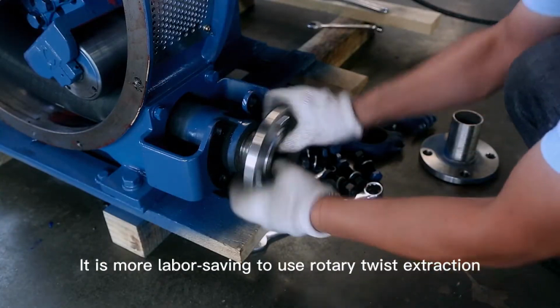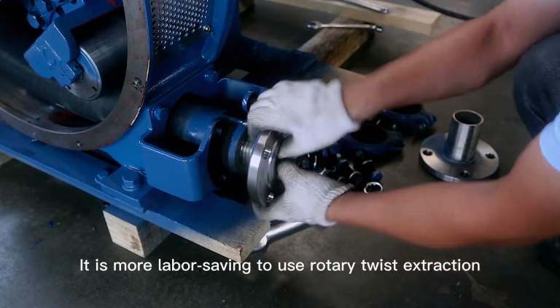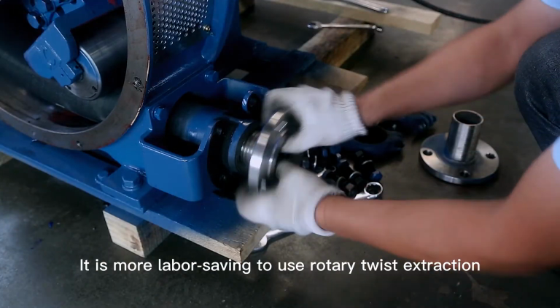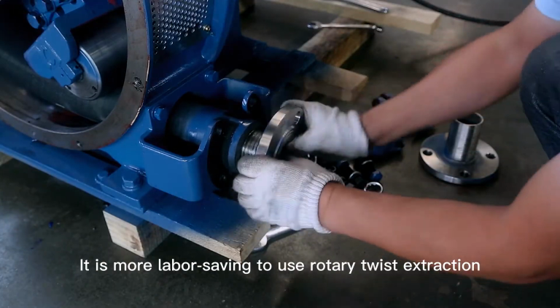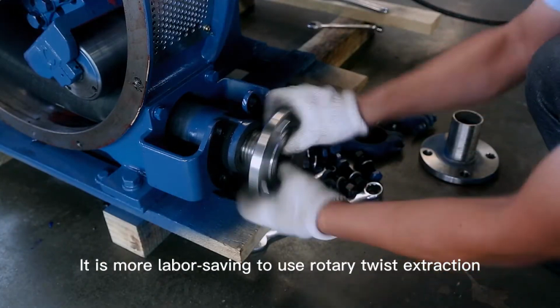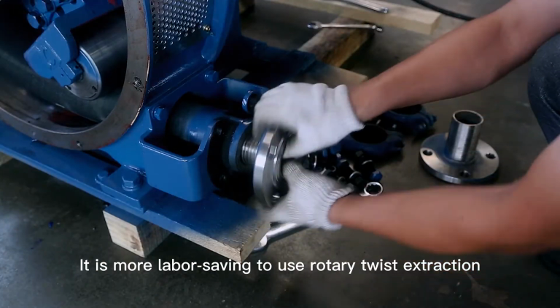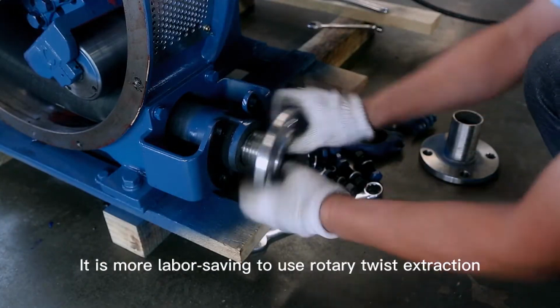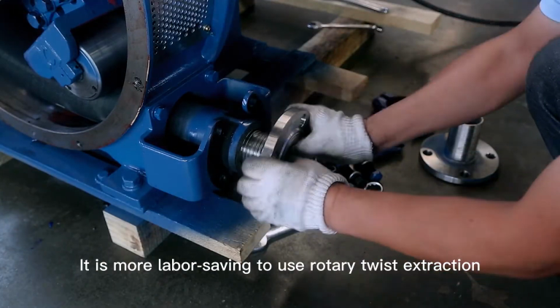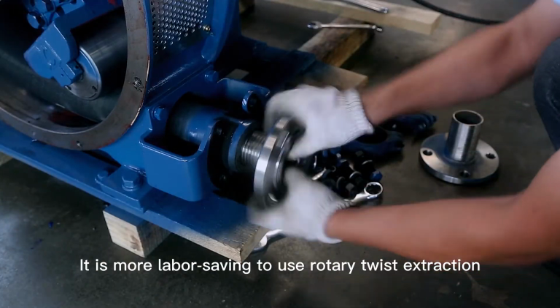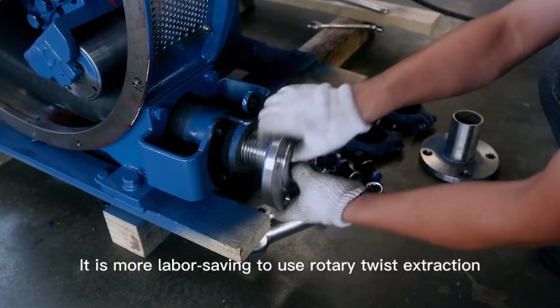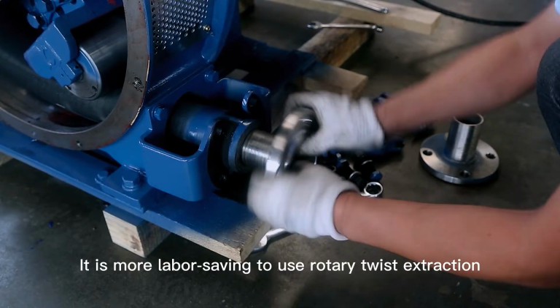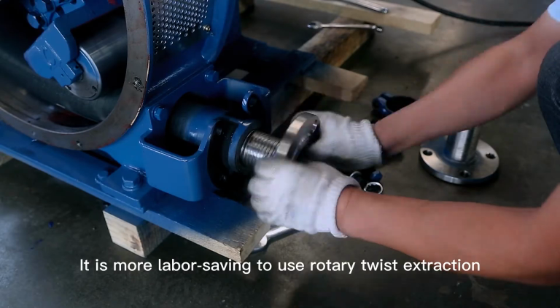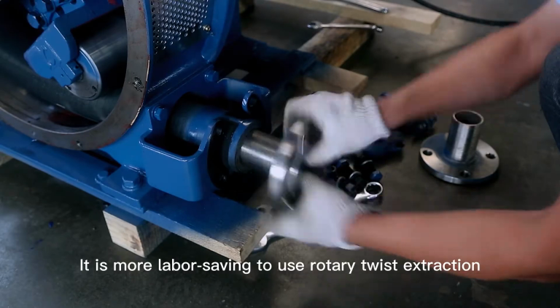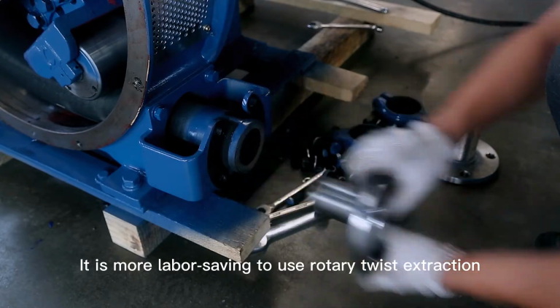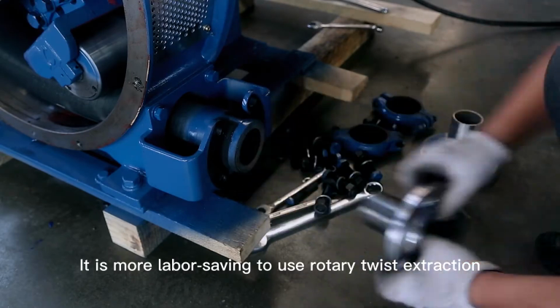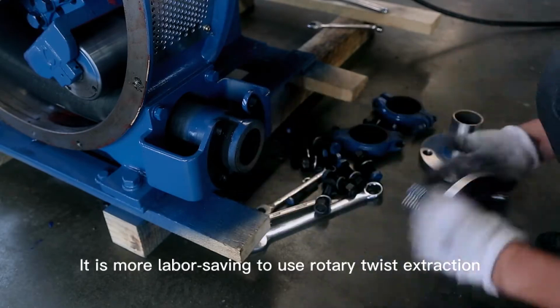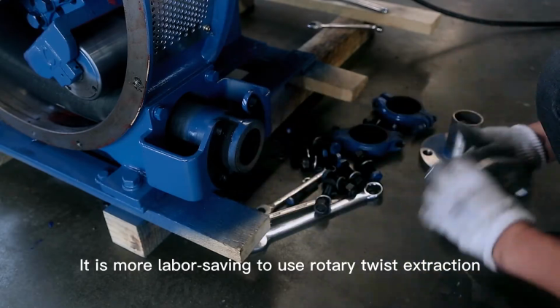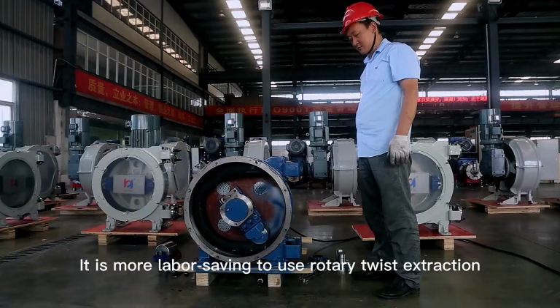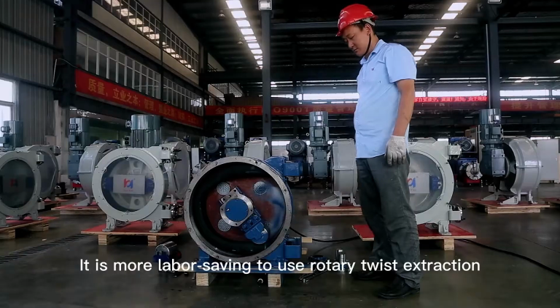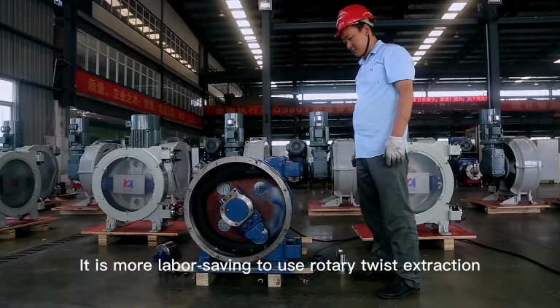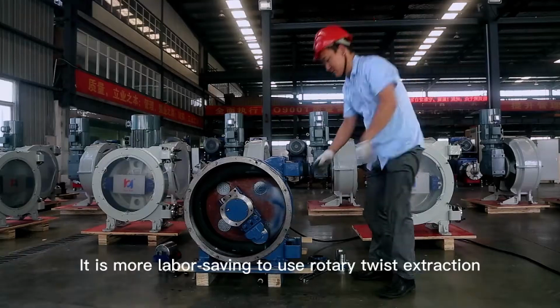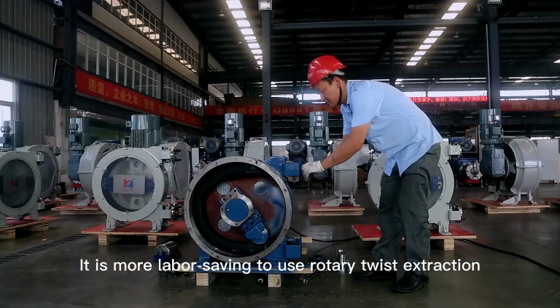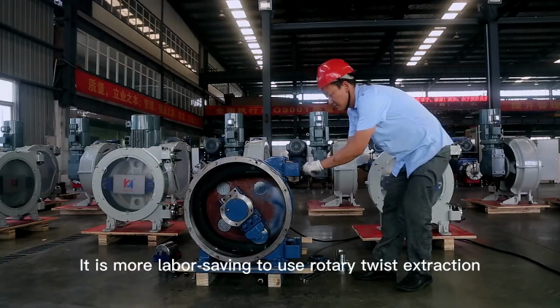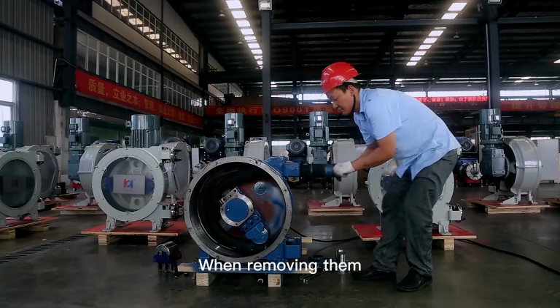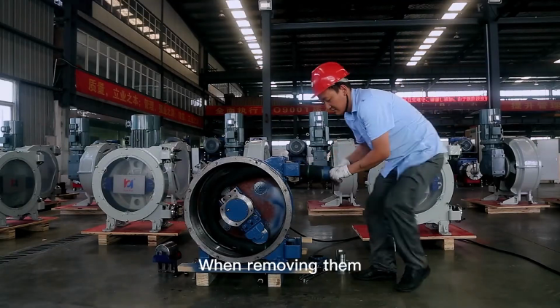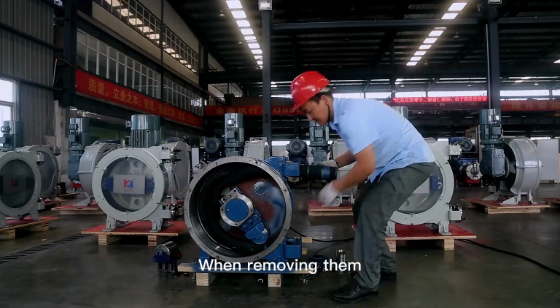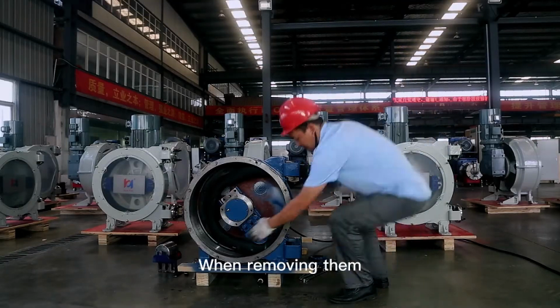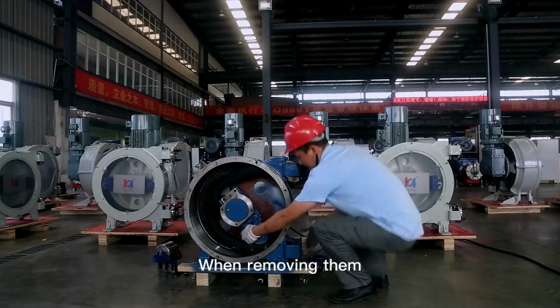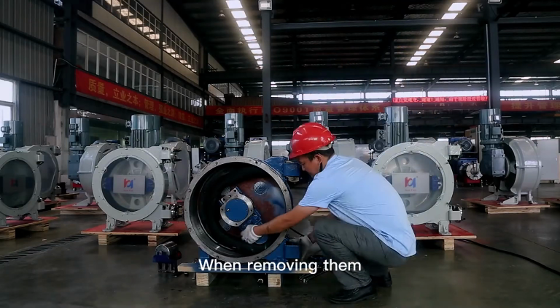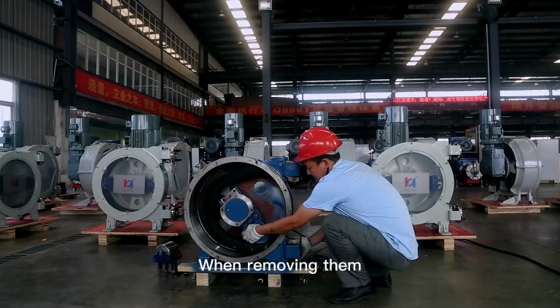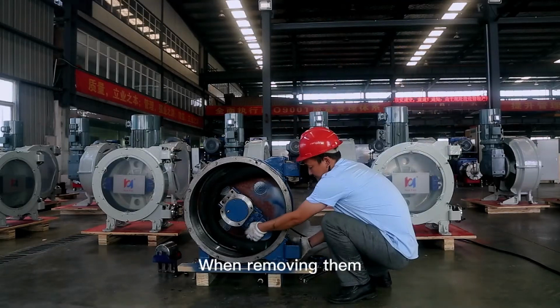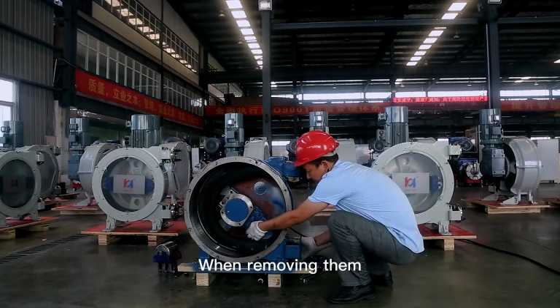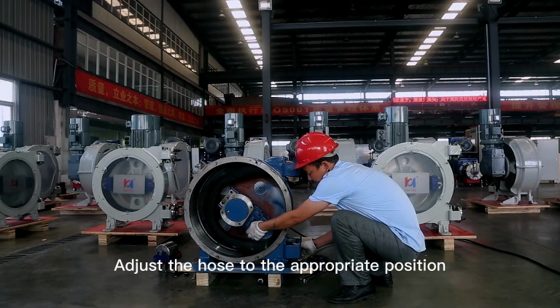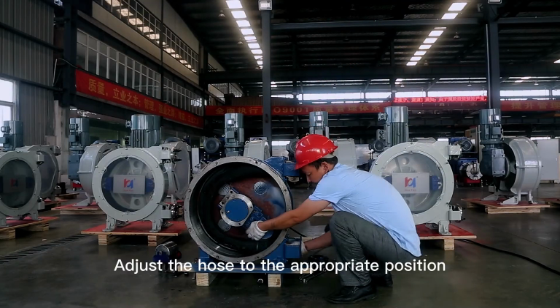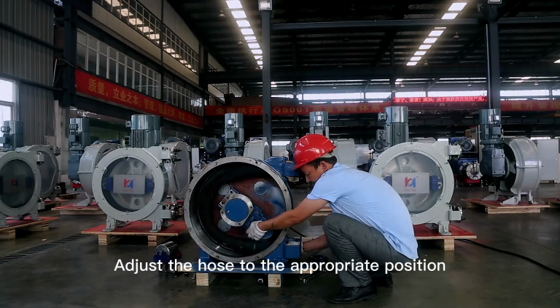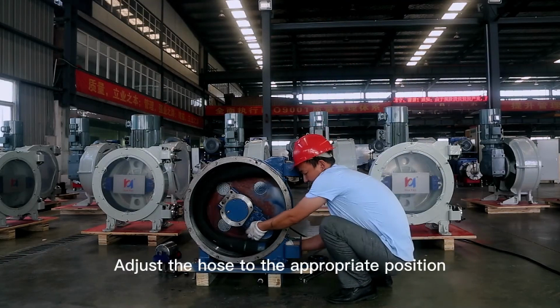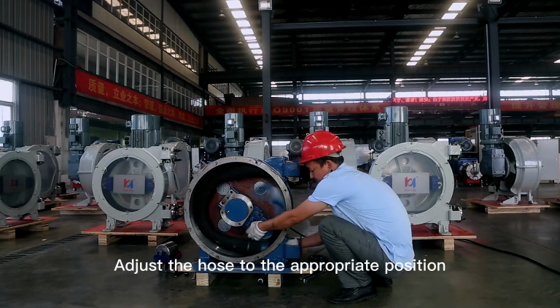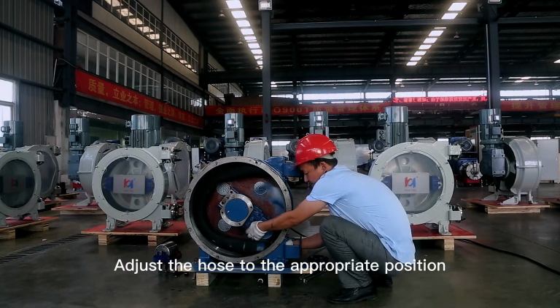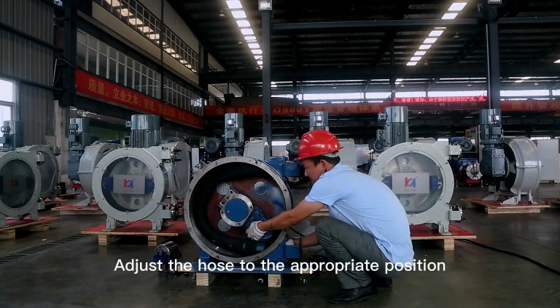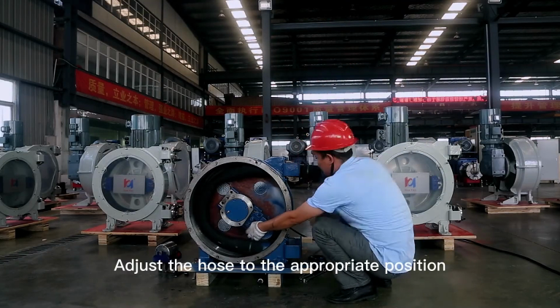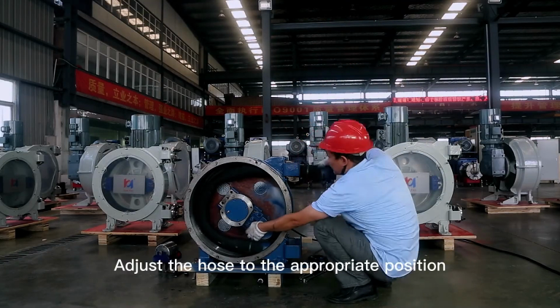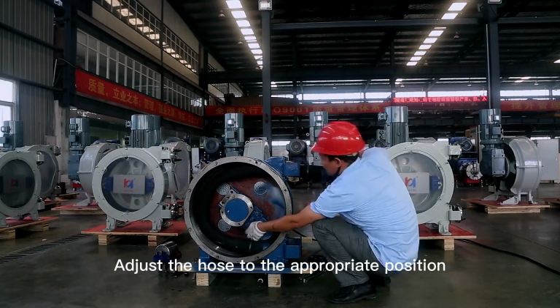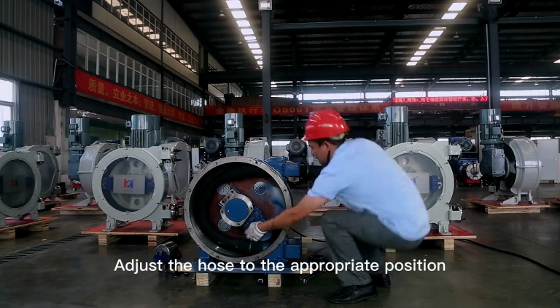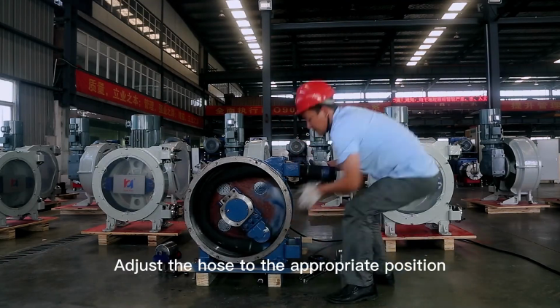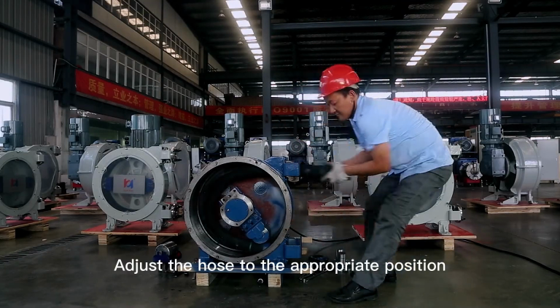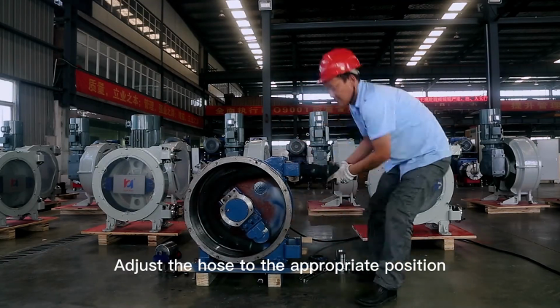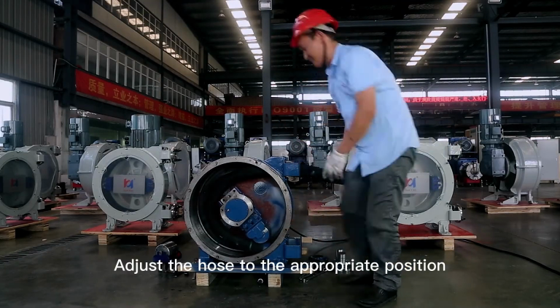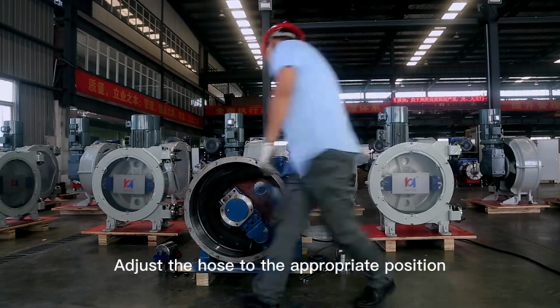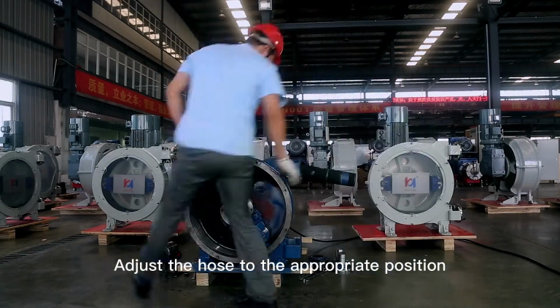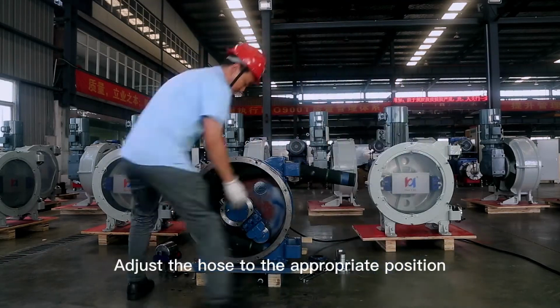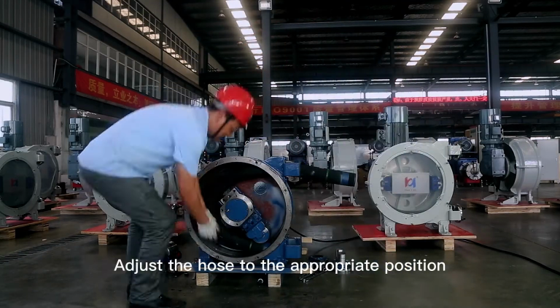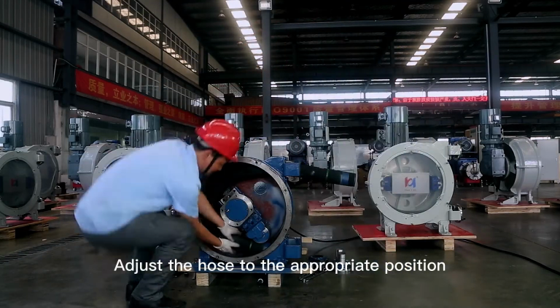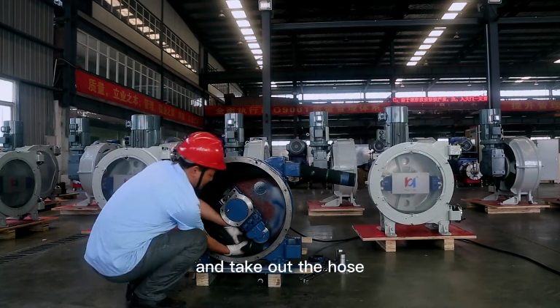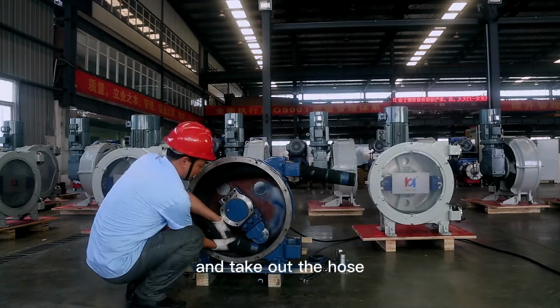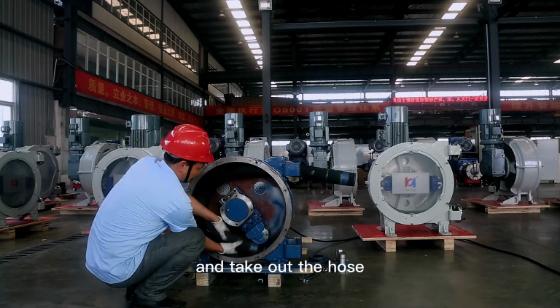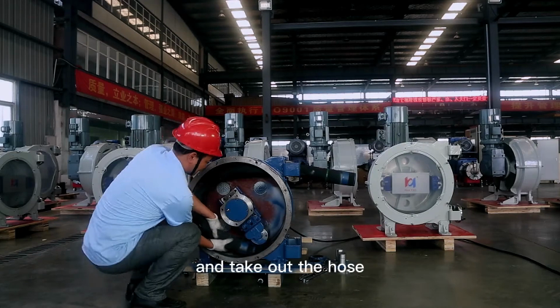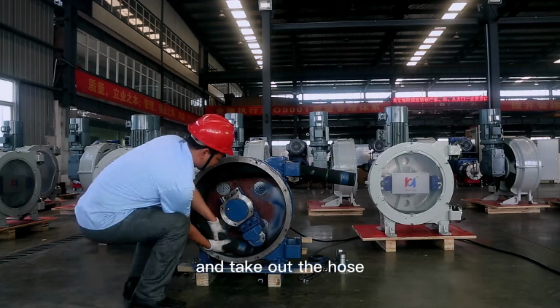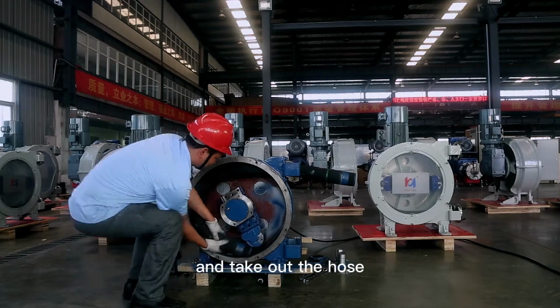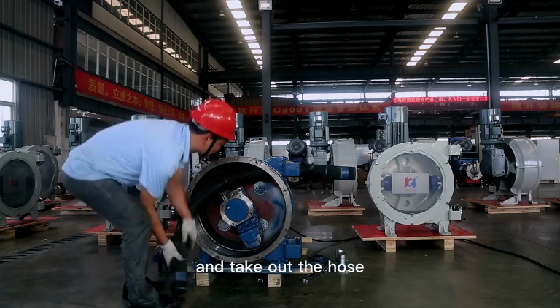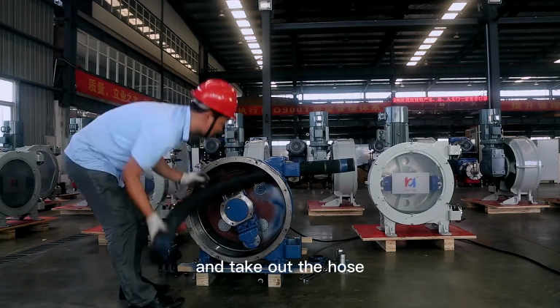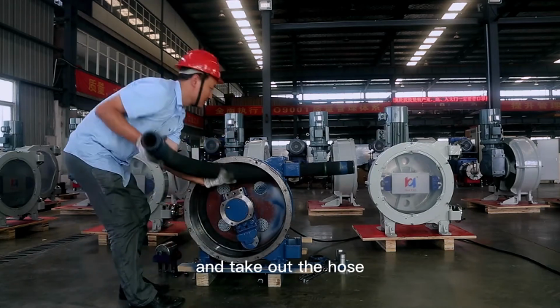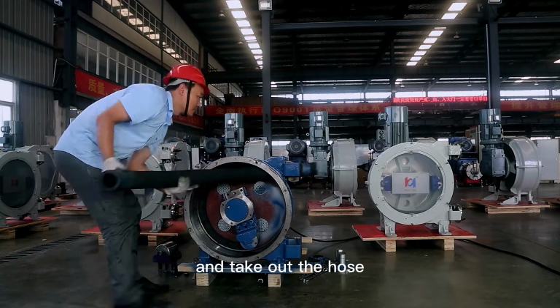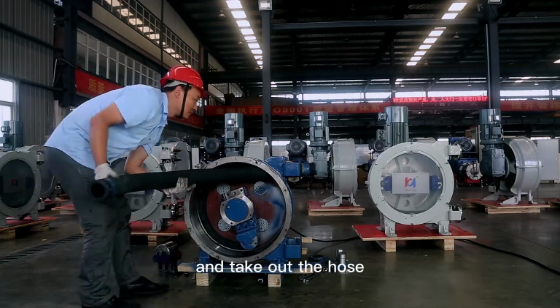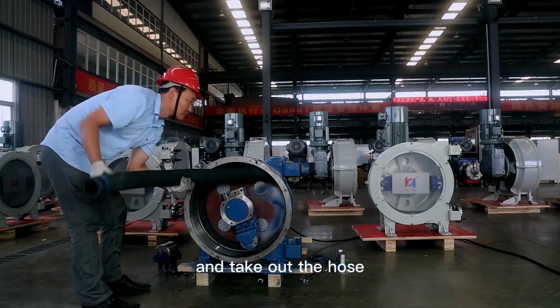Remove the inlet and outlet flanges. It is more labor-saving to use a rotary twist extraction when removing them. Adjust the hose to the appropriate position and take out the hose.